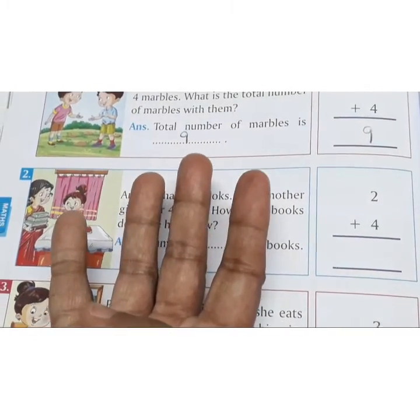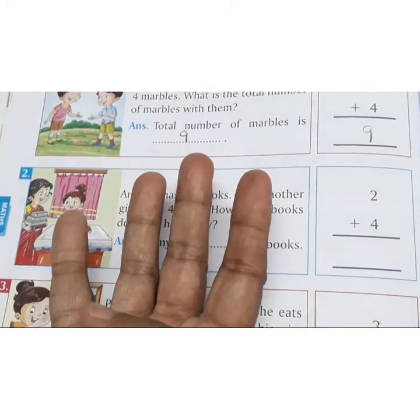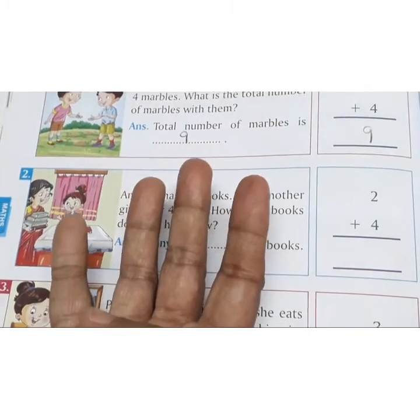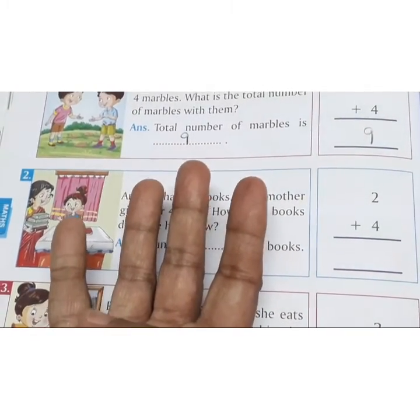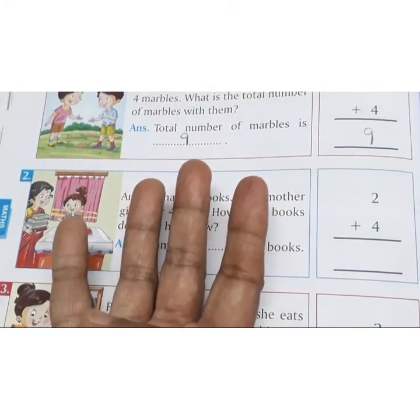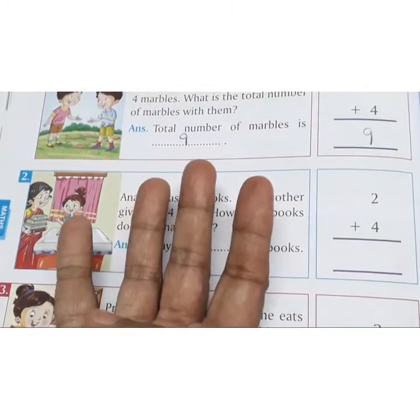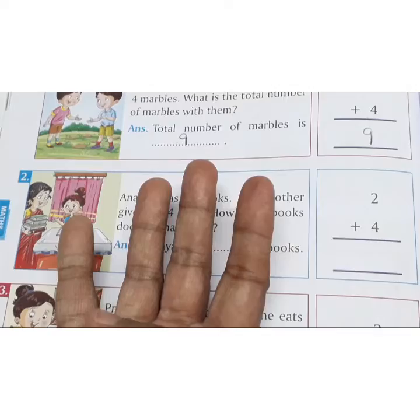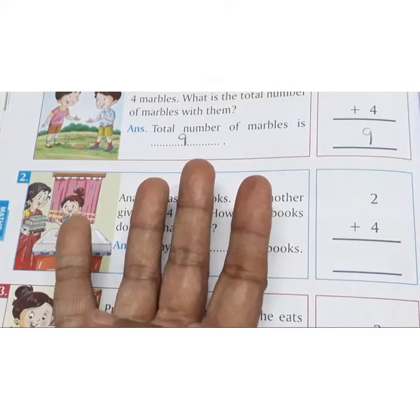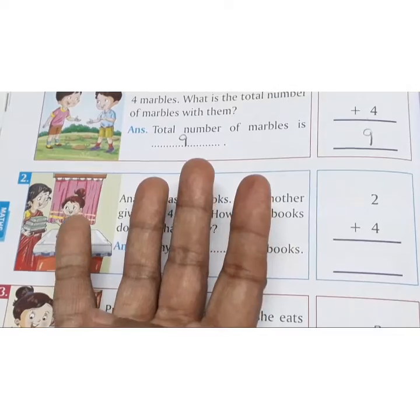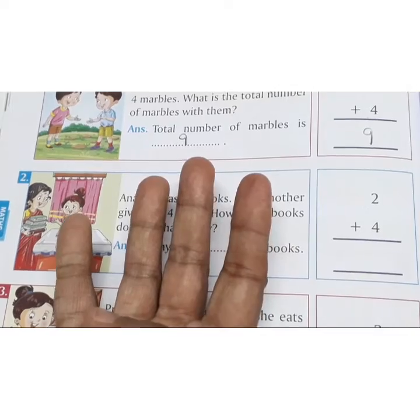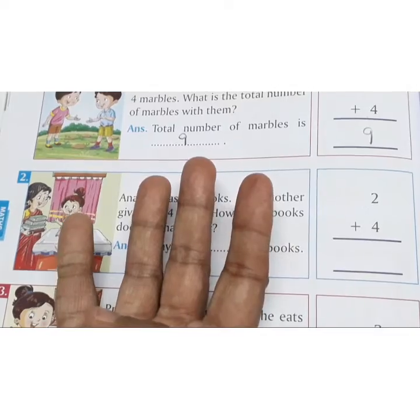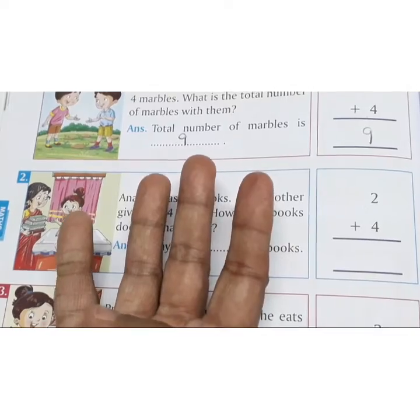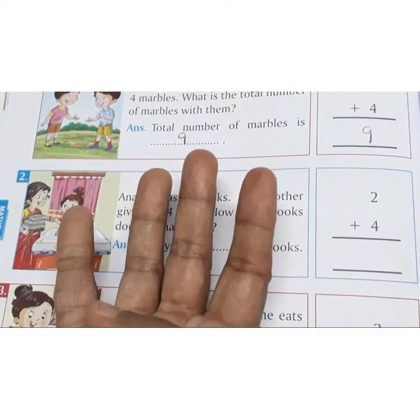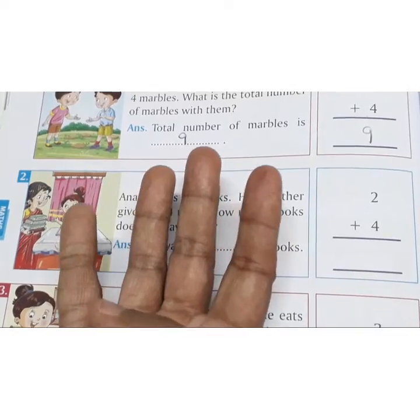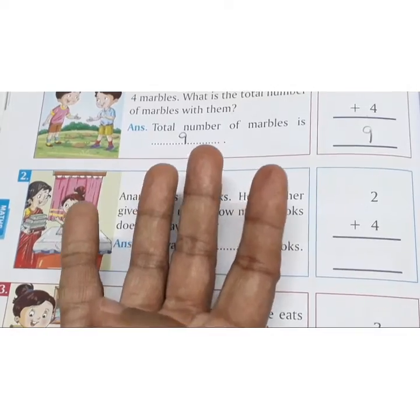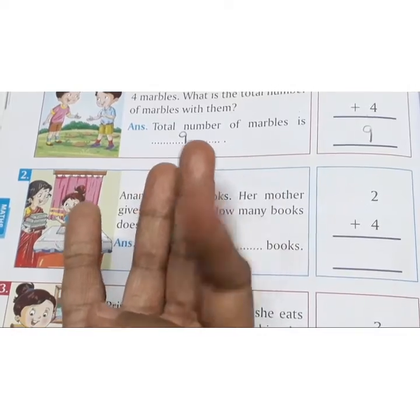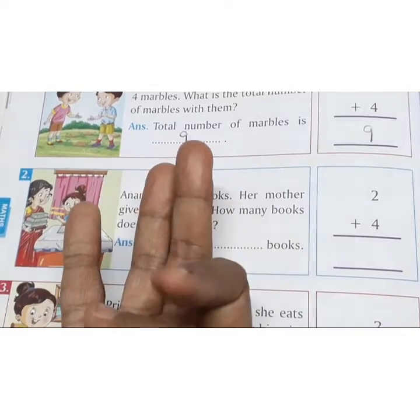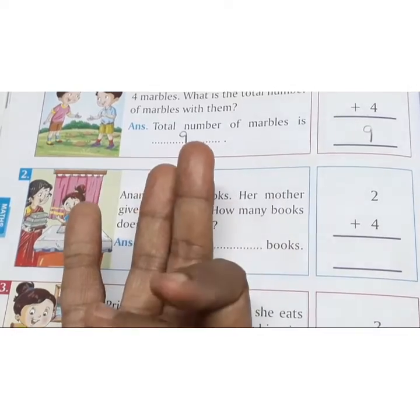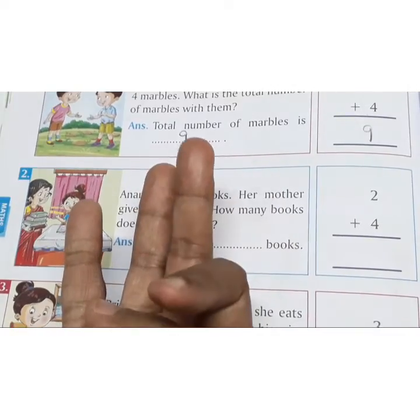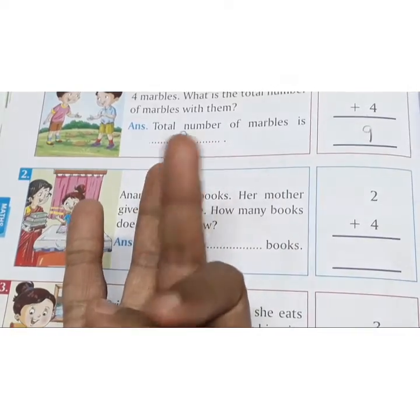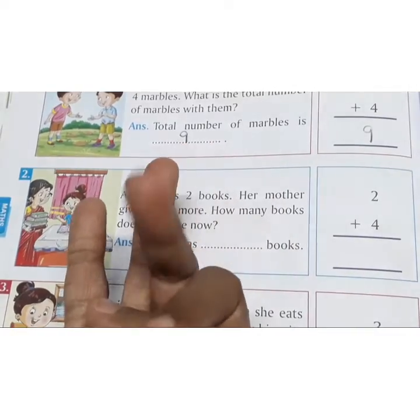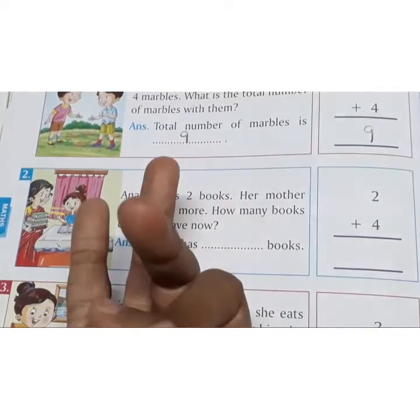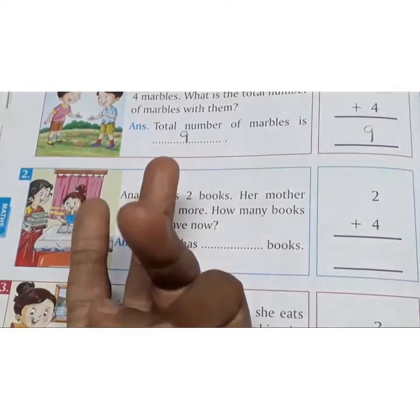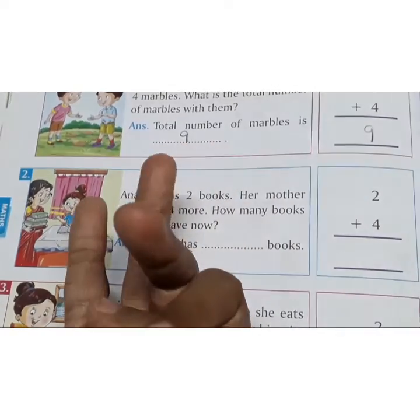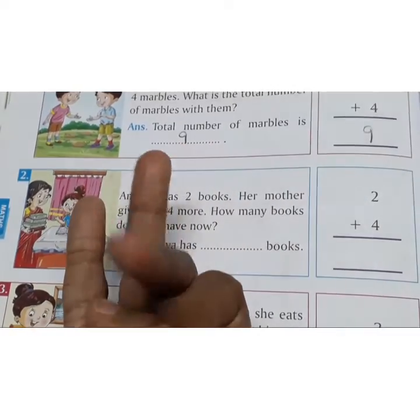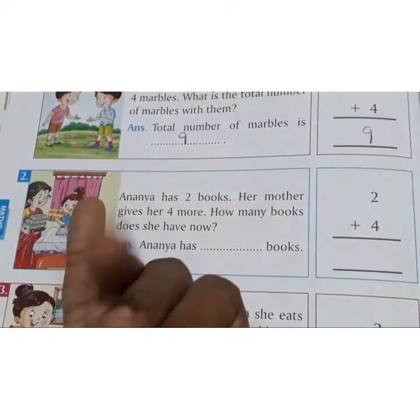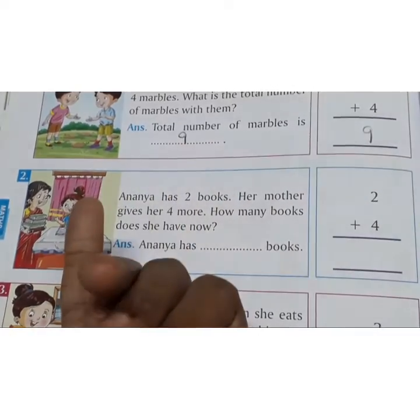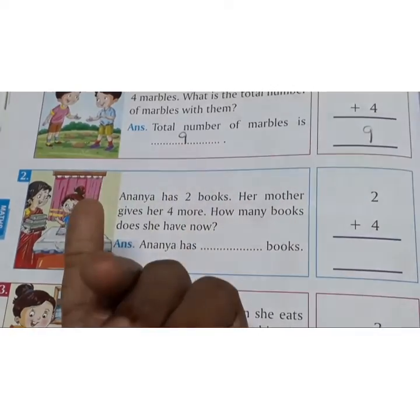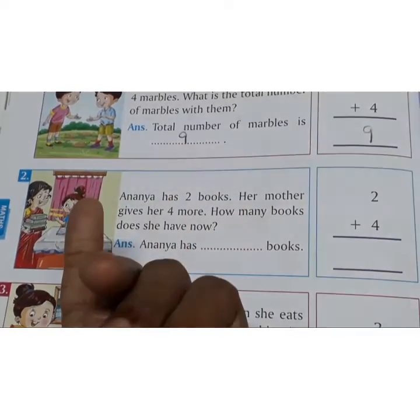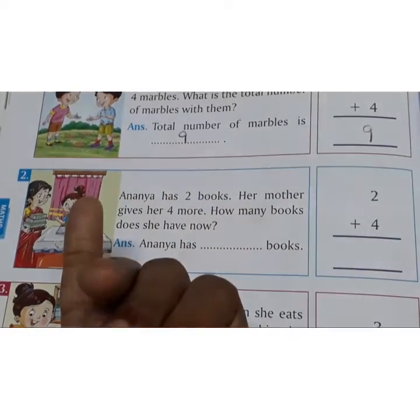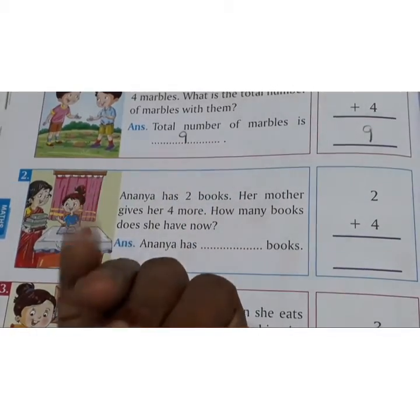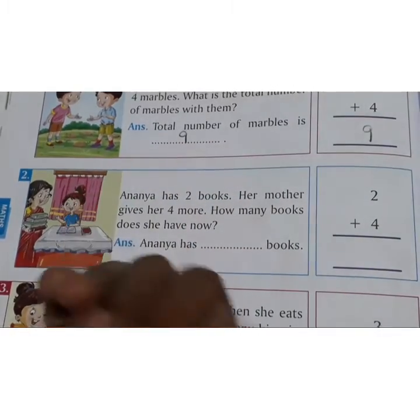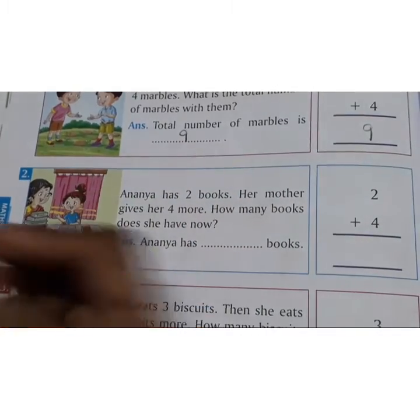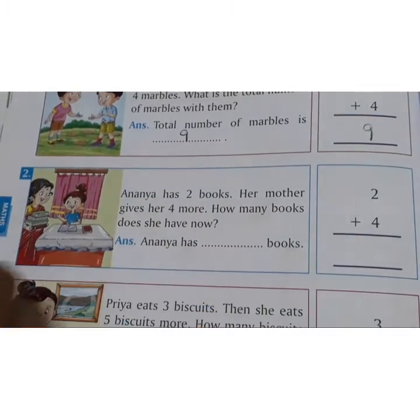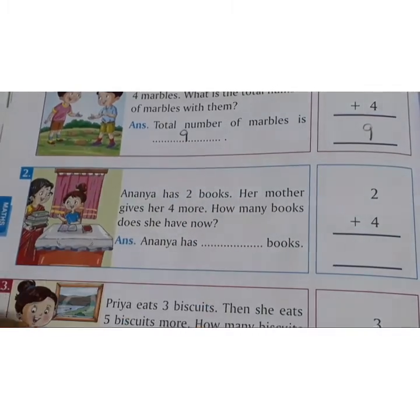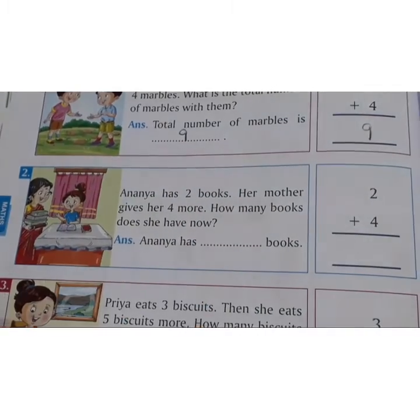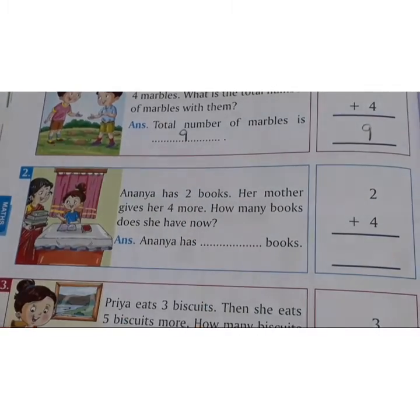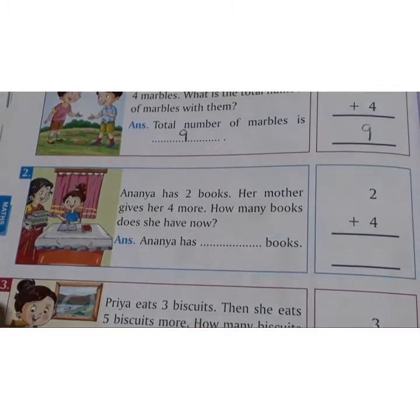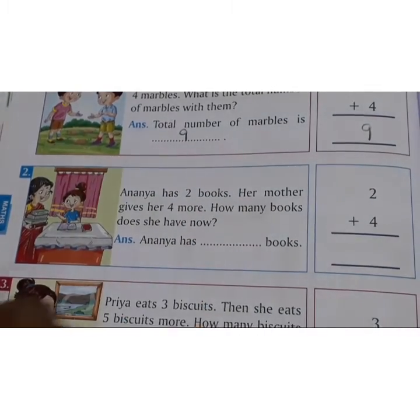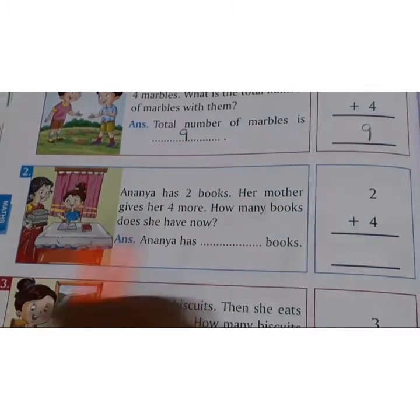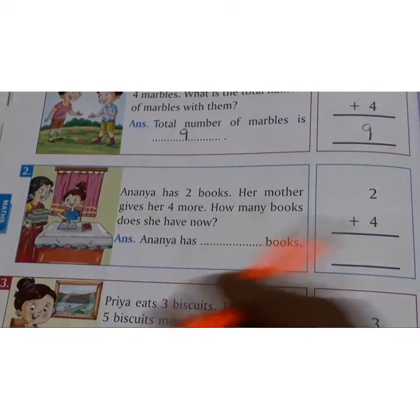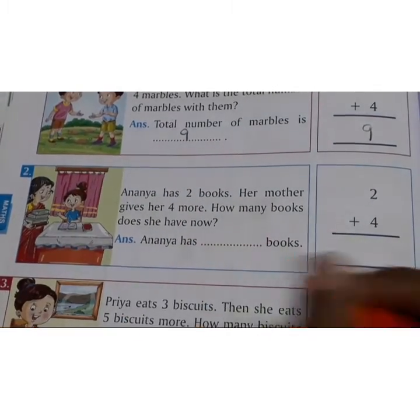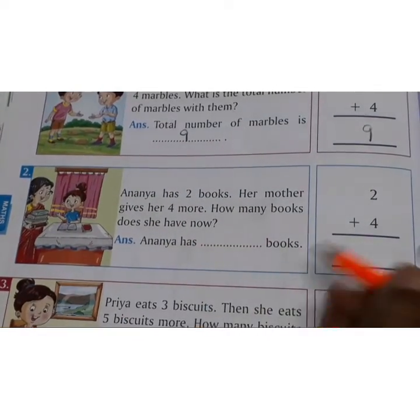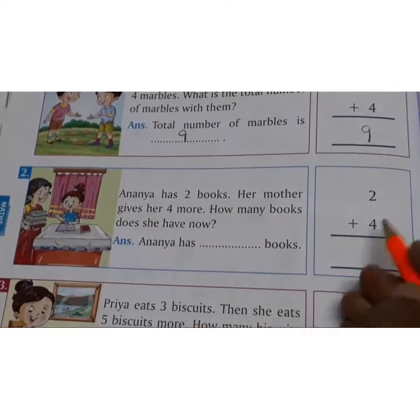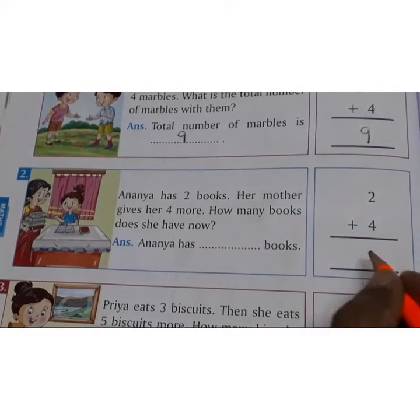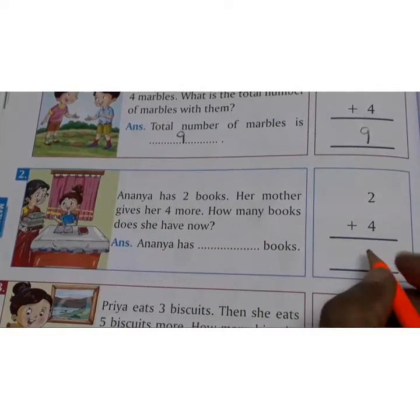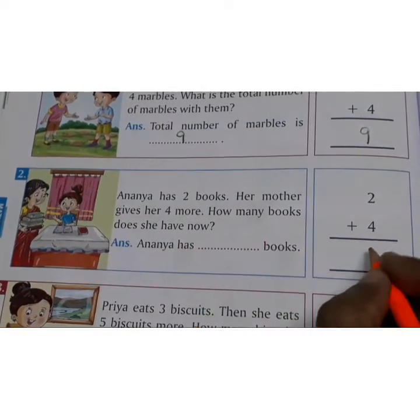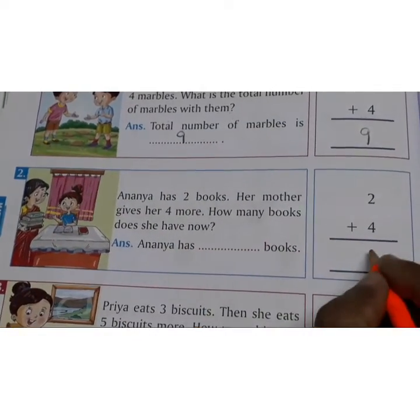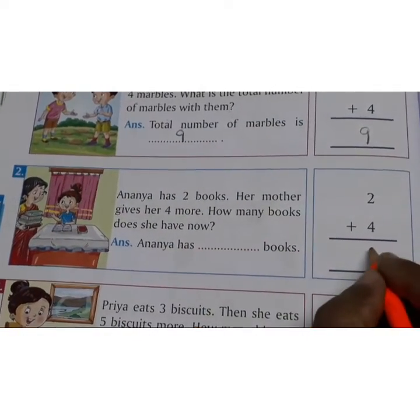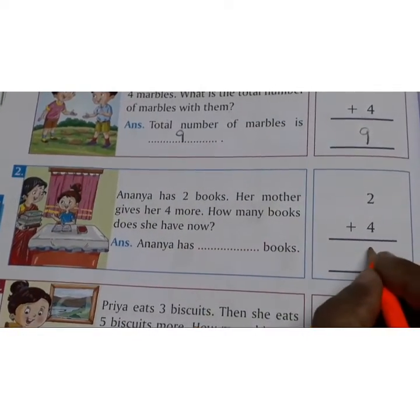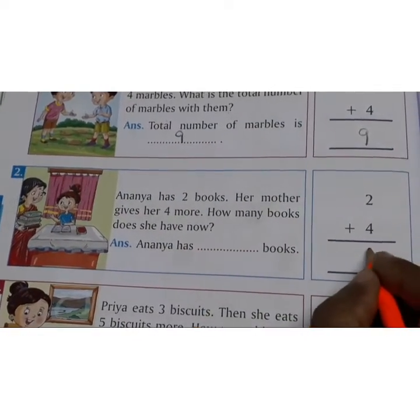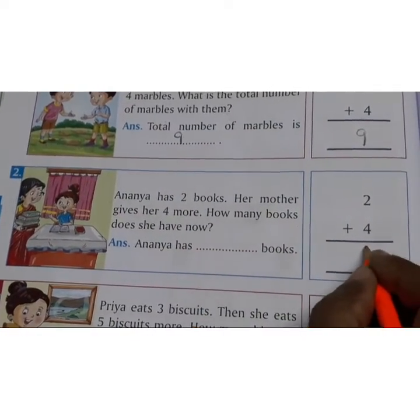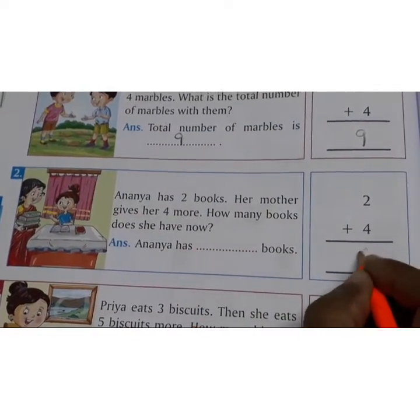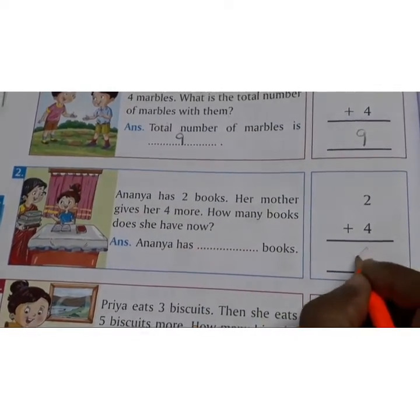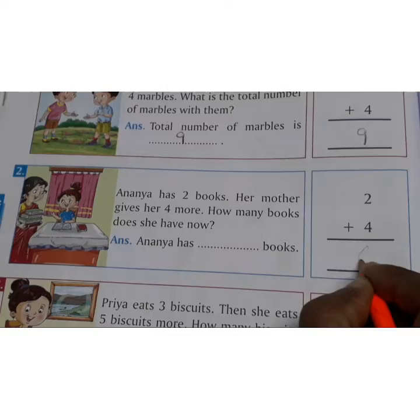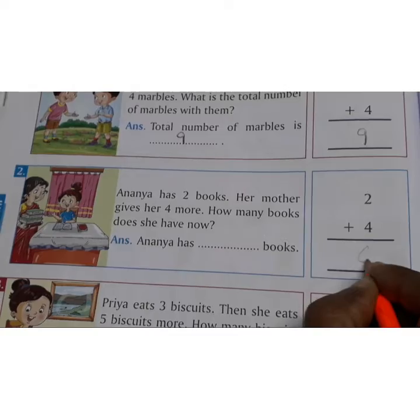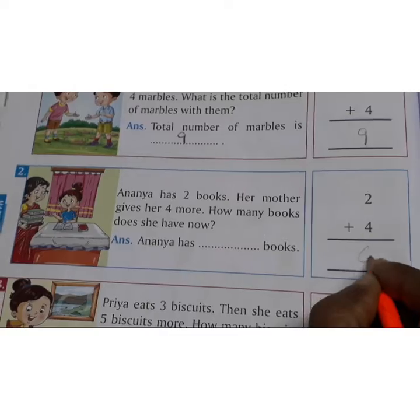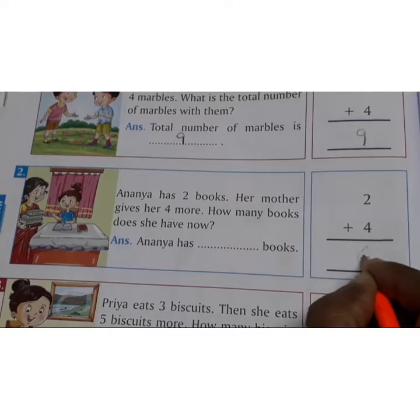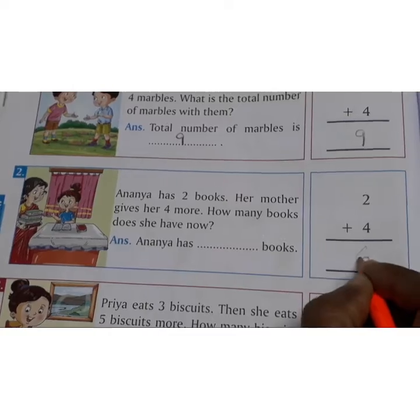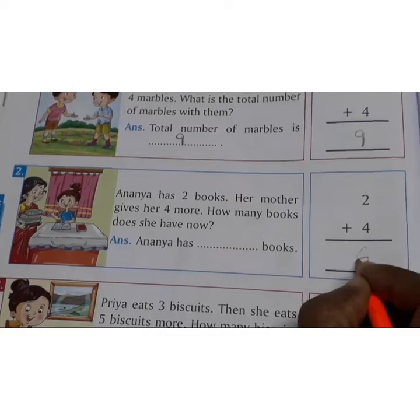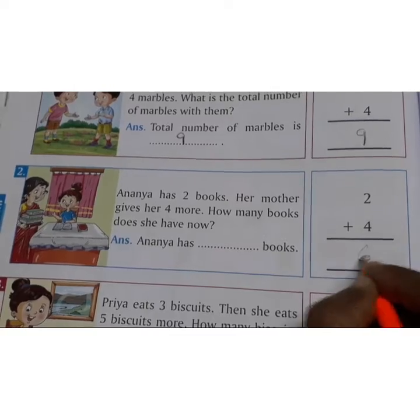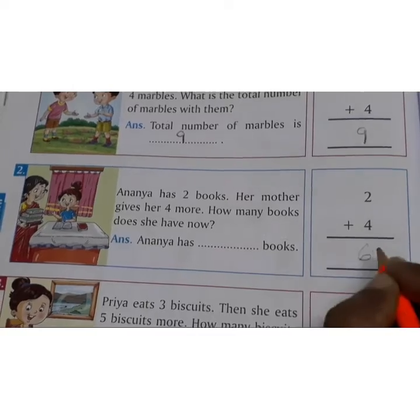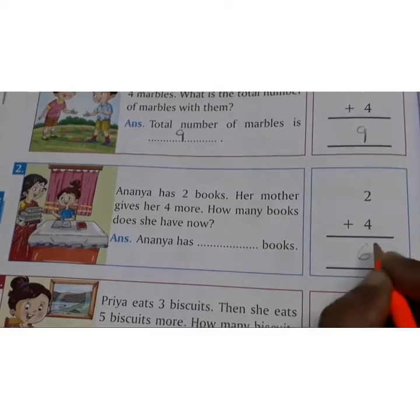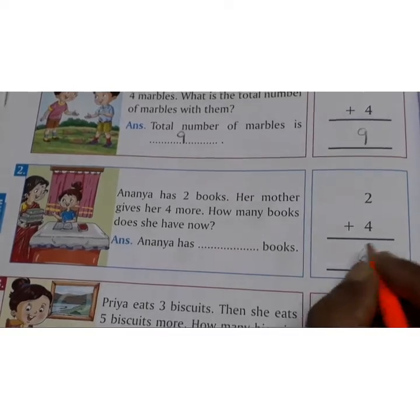2 in the mind and 4 on the fingers. After 2: 3, 4, 5, 6. The answer is 6 books.